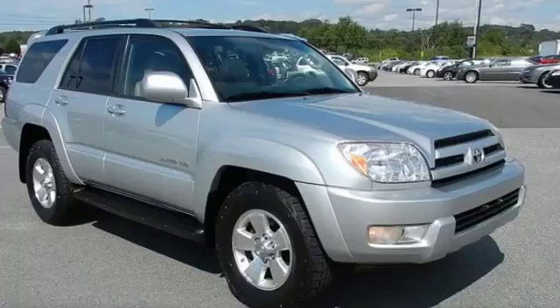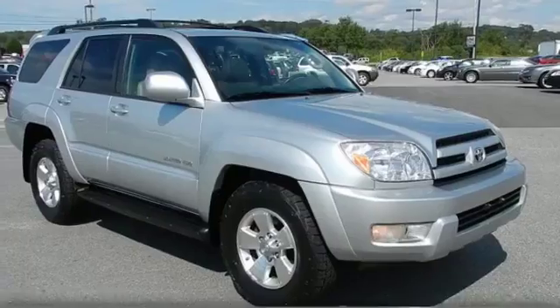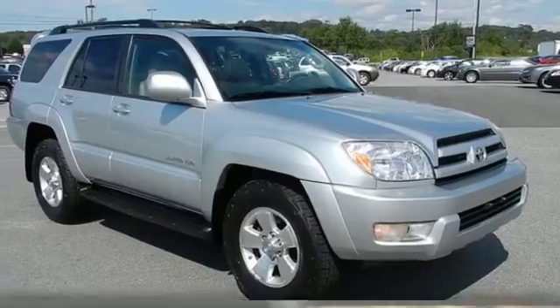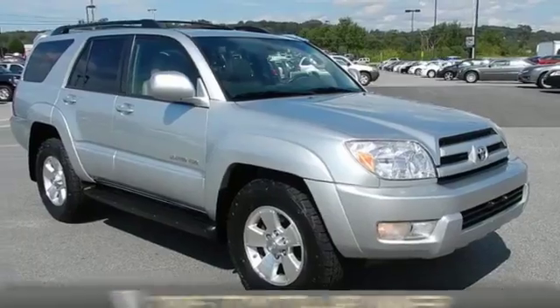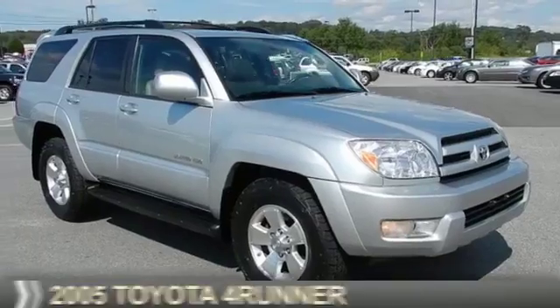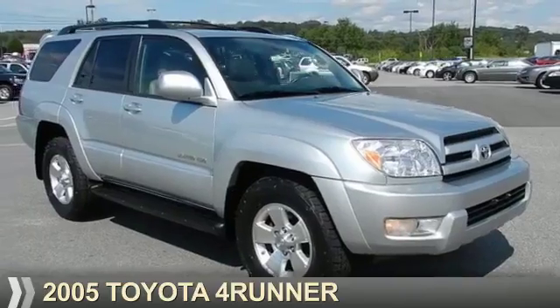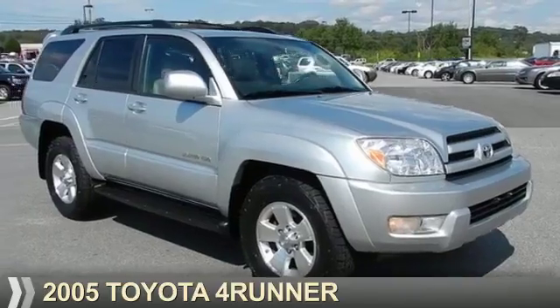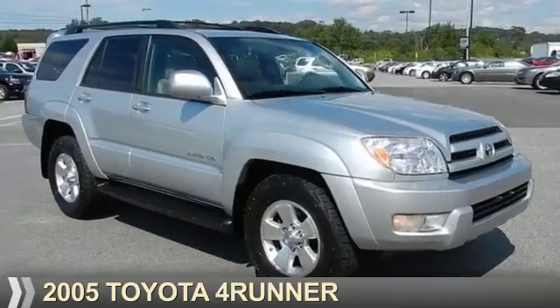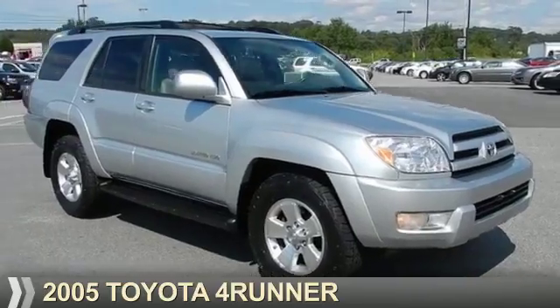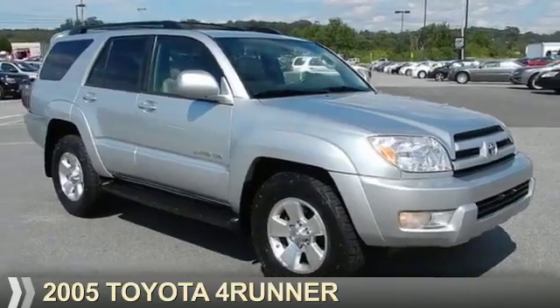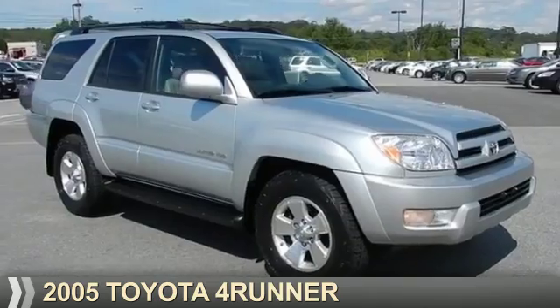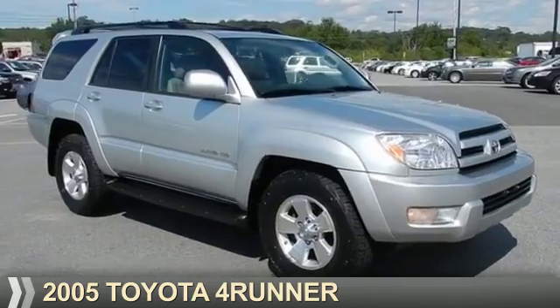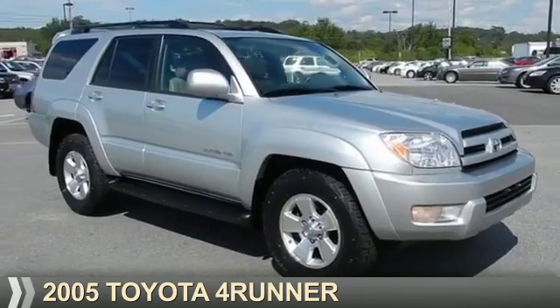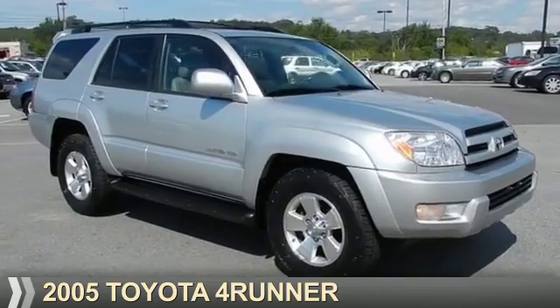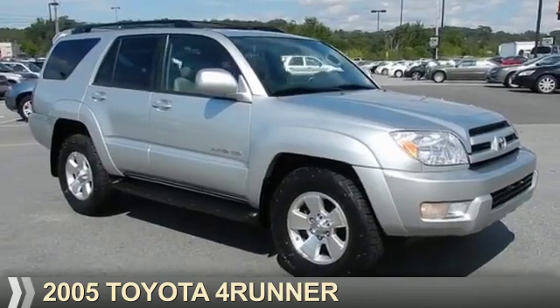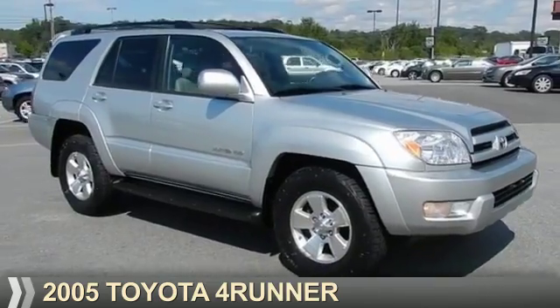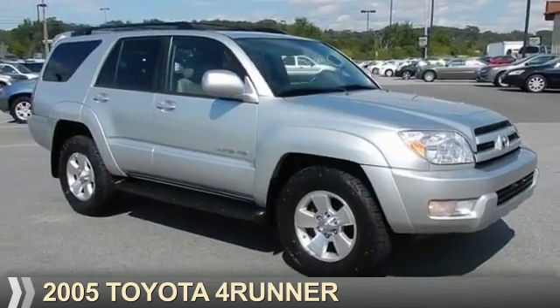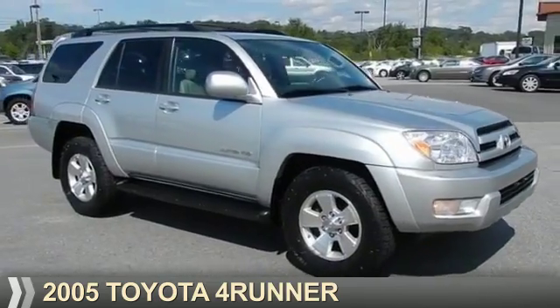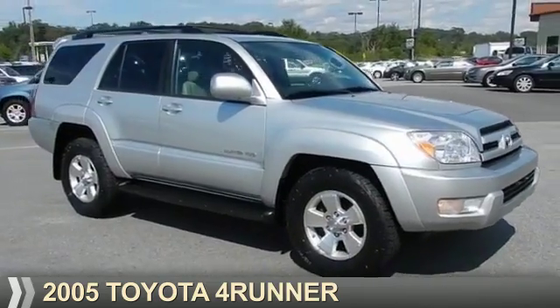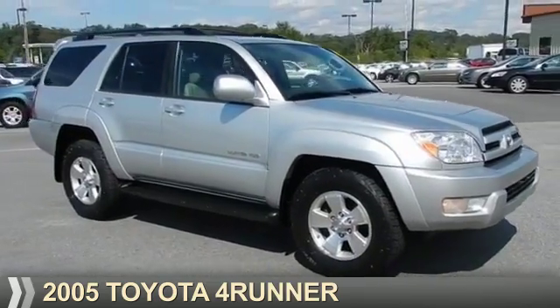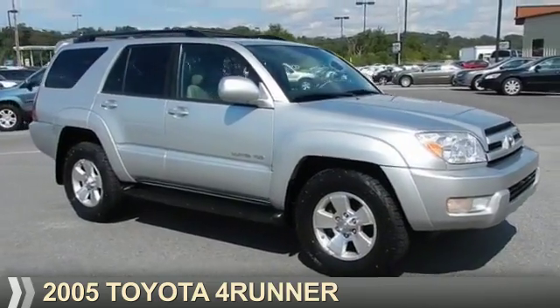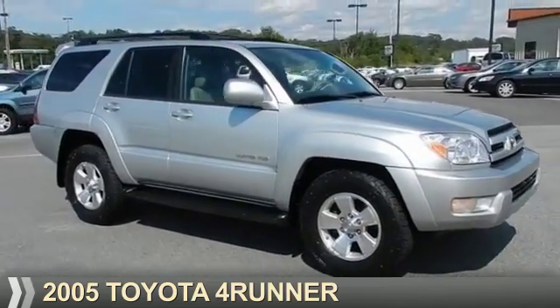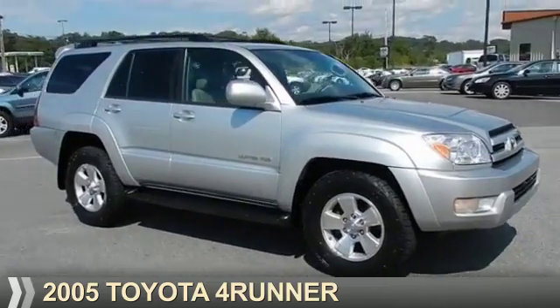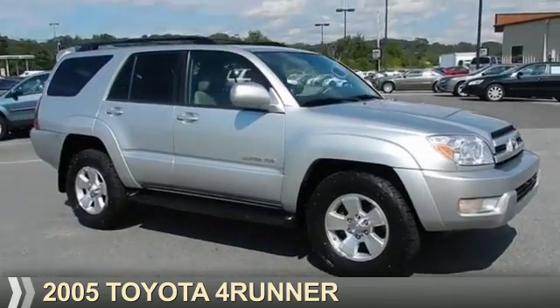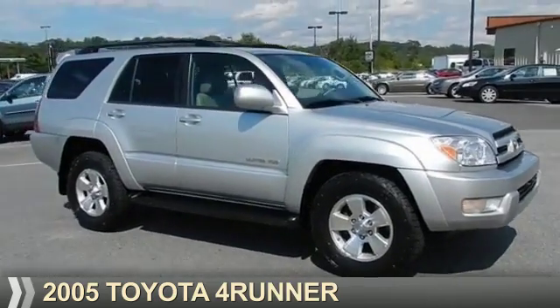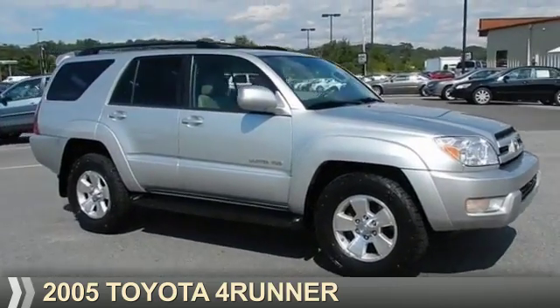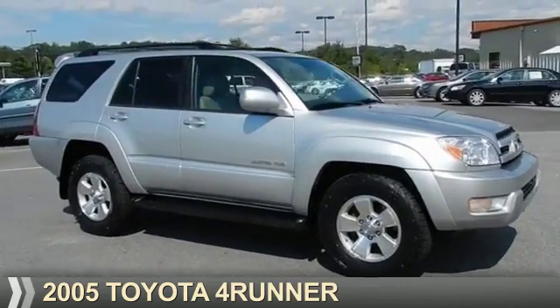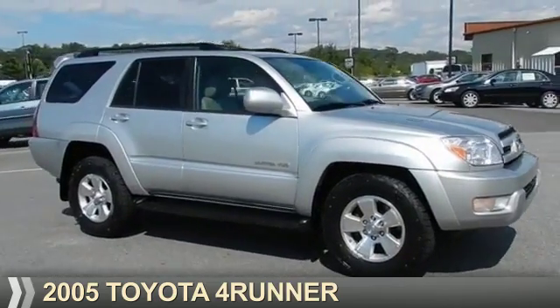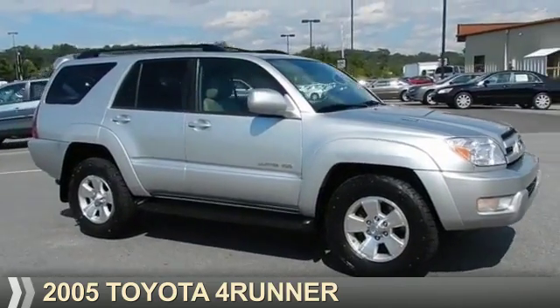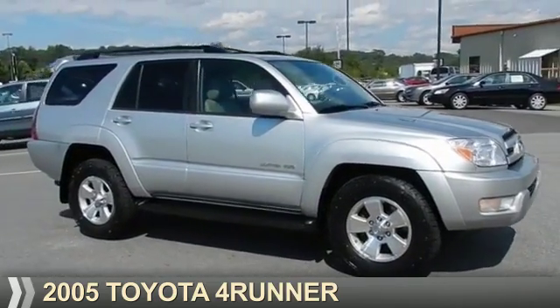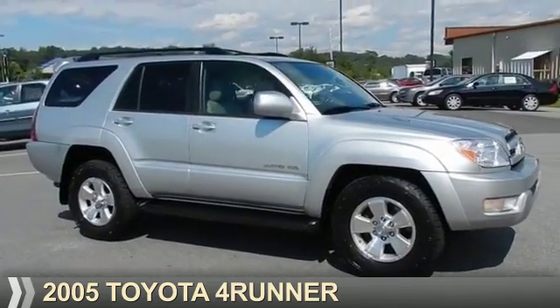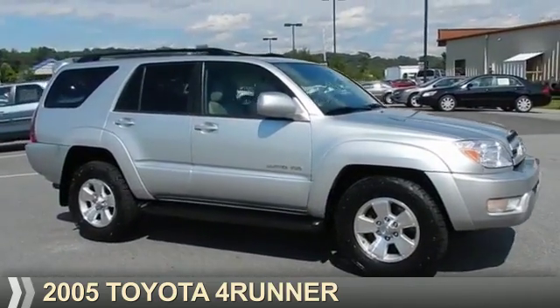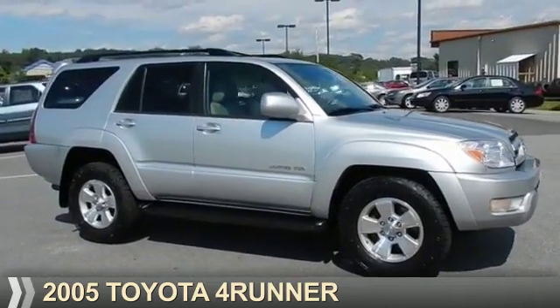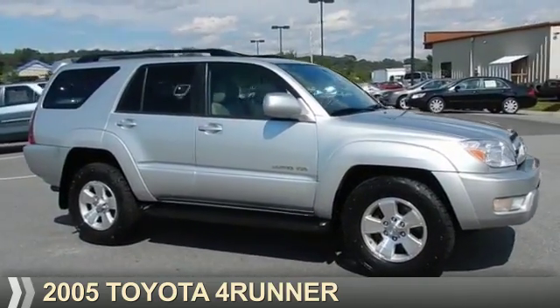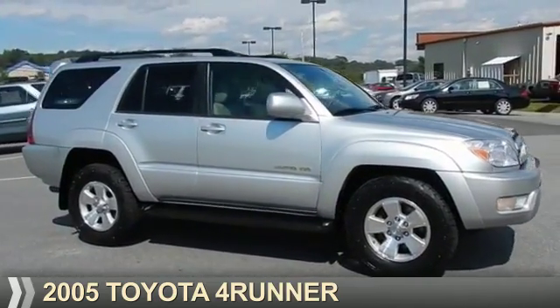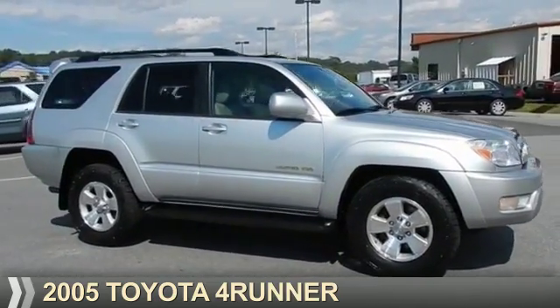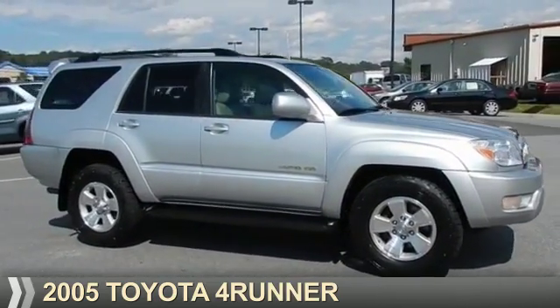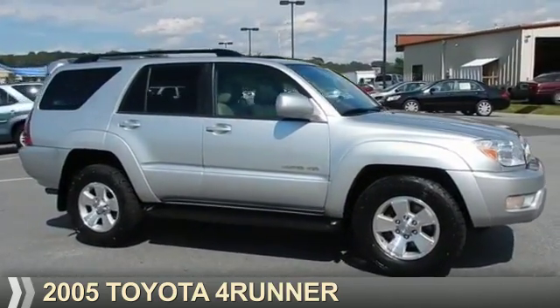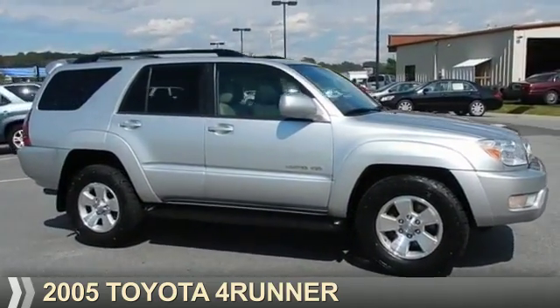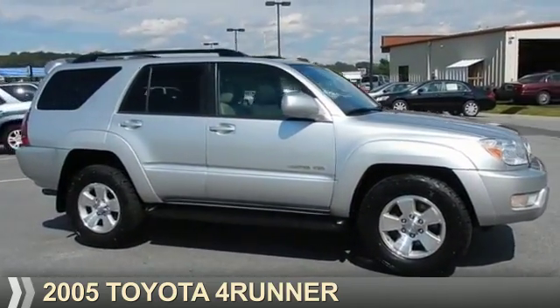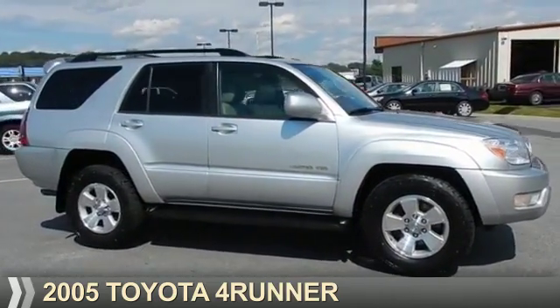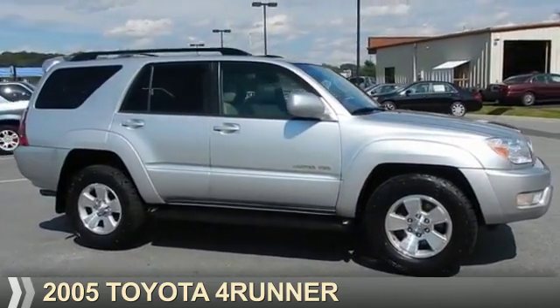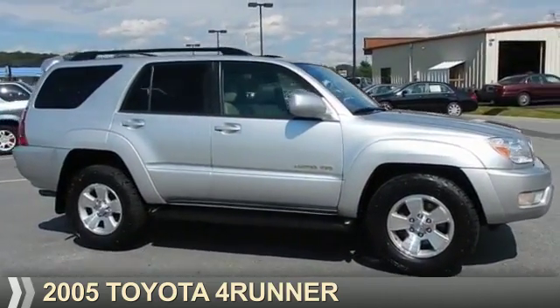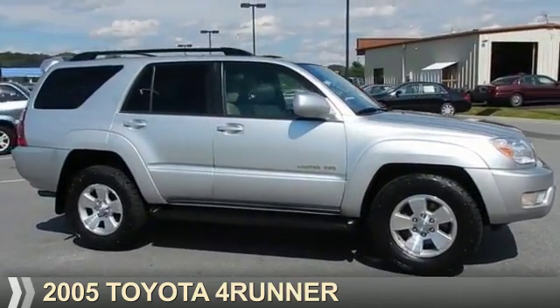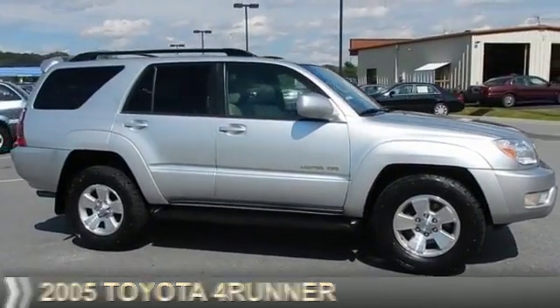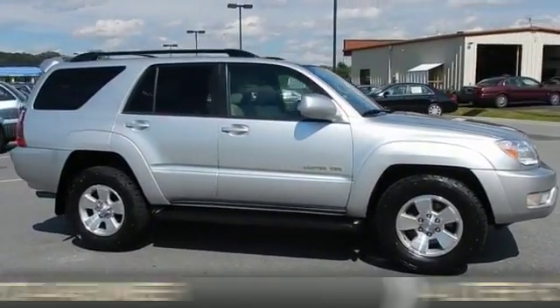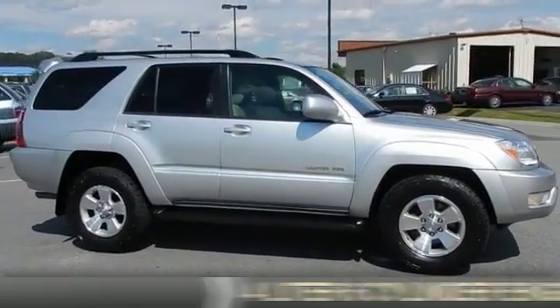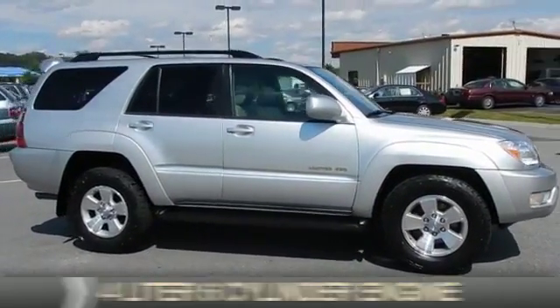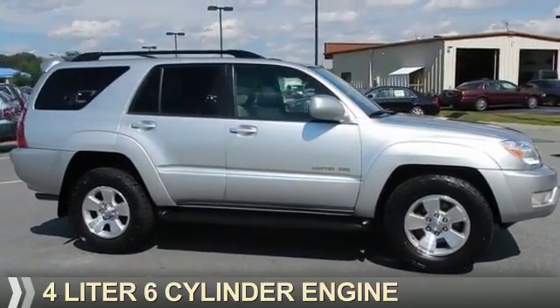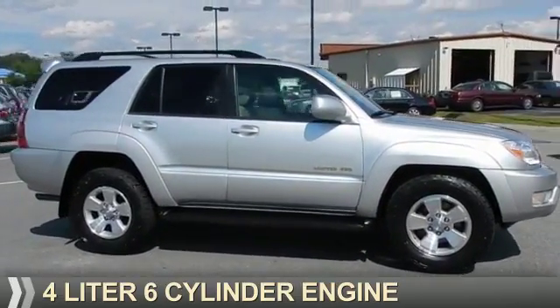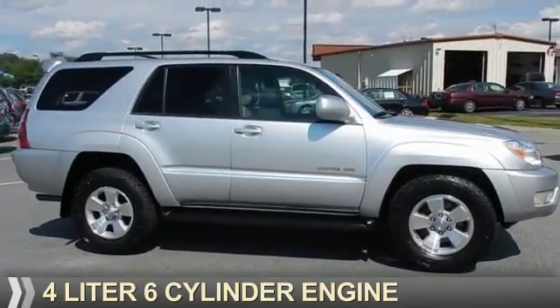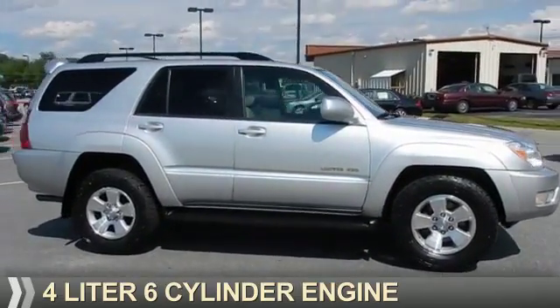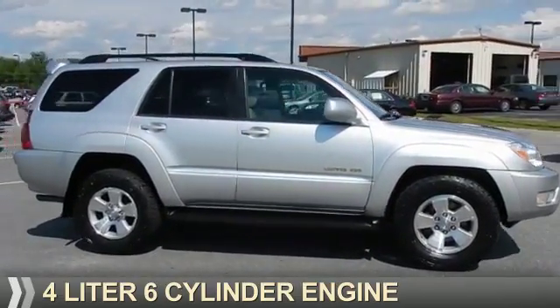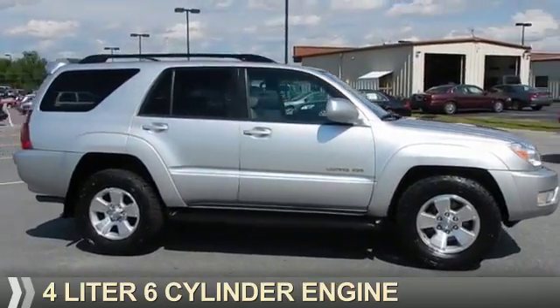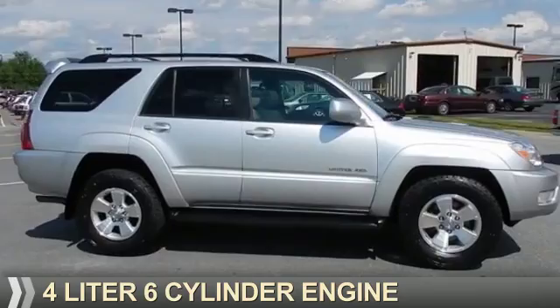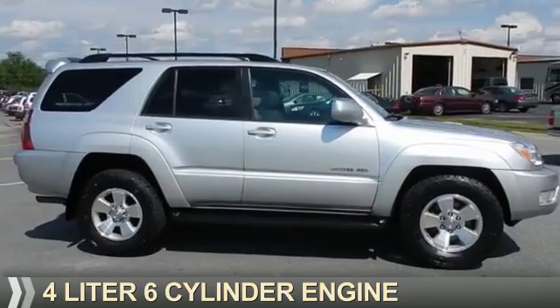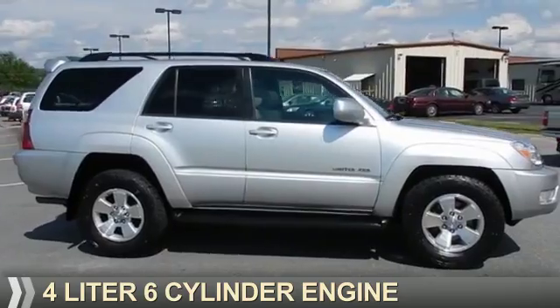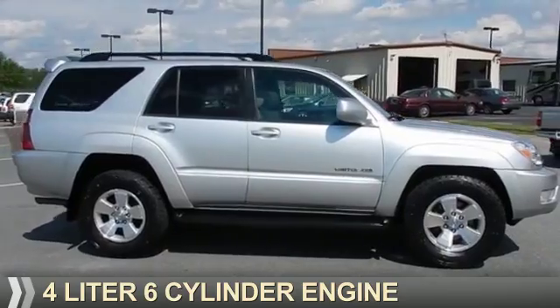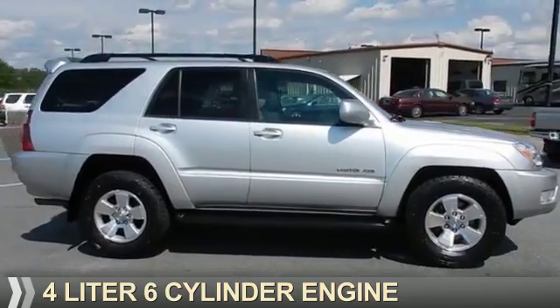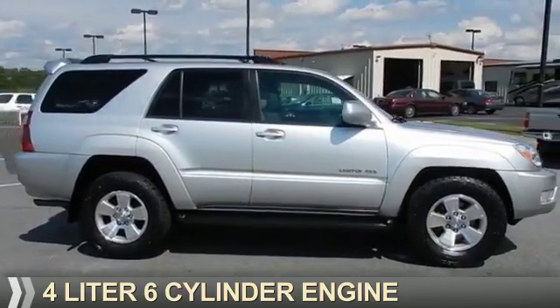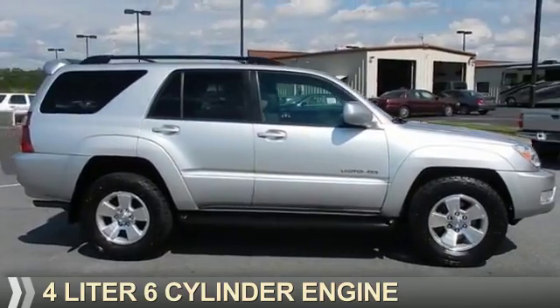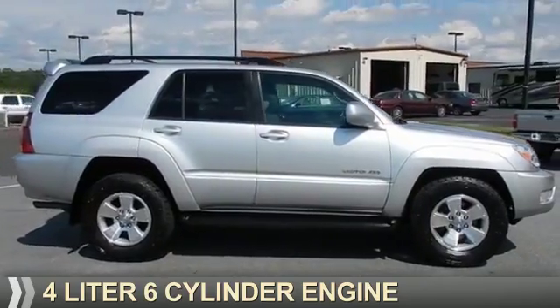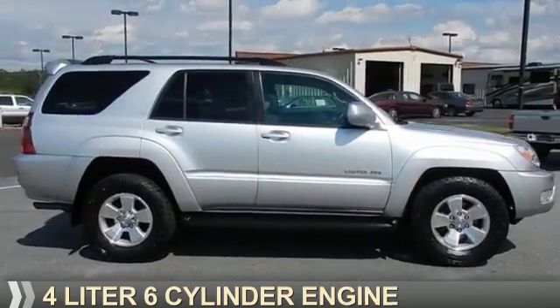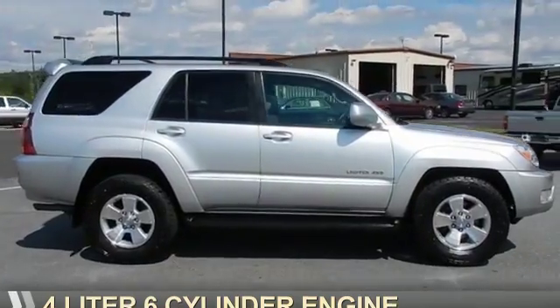Presenting the 2005 Toyota 4Runner. It's powered by a 4-liter, 6-cylinder engine.